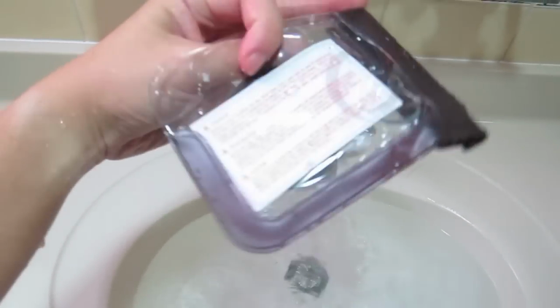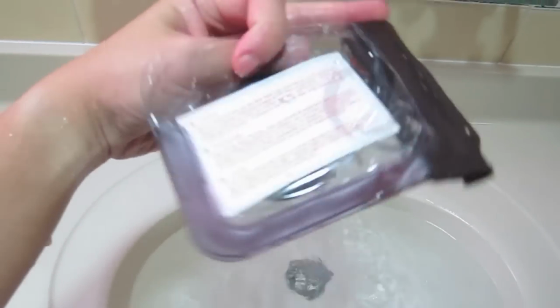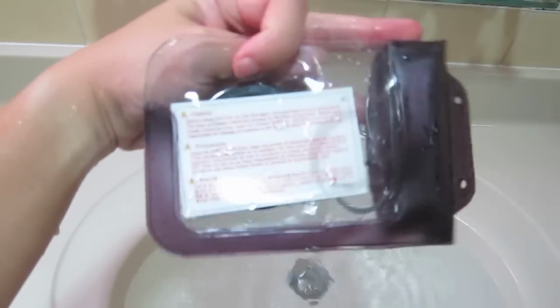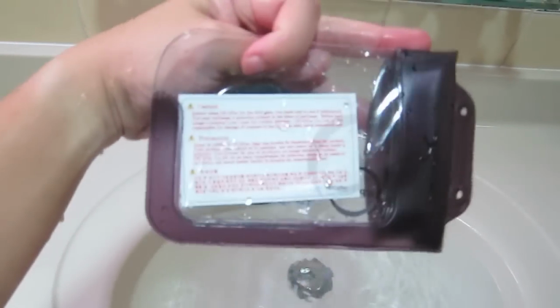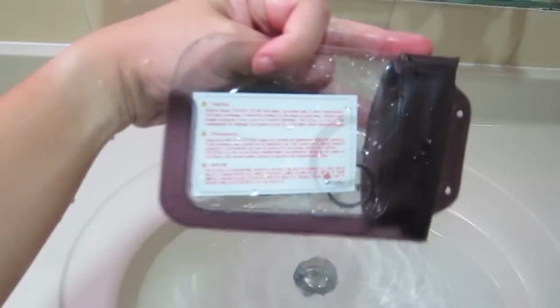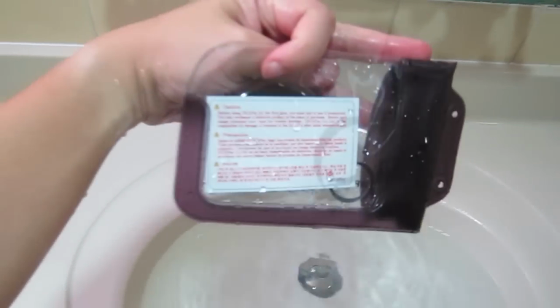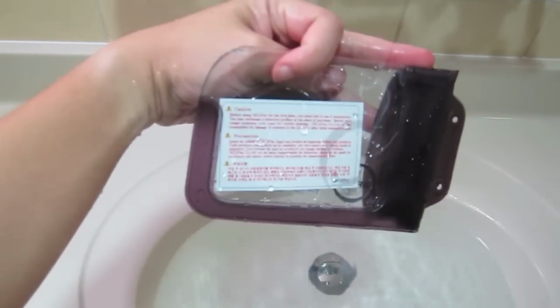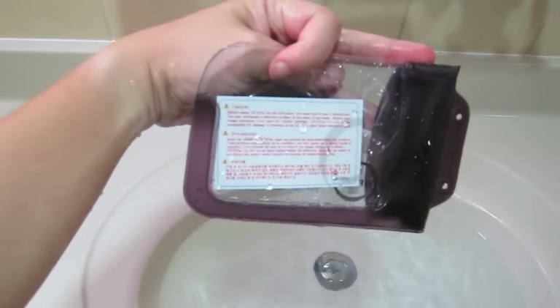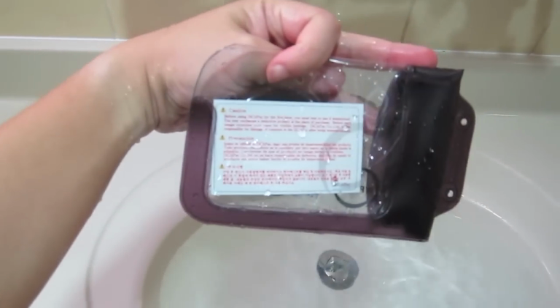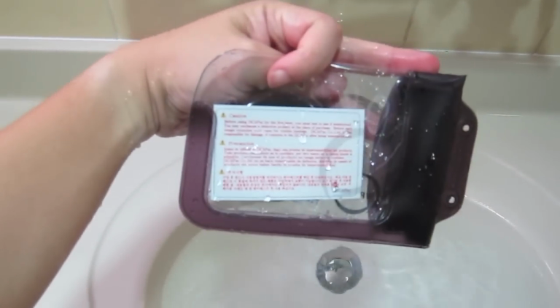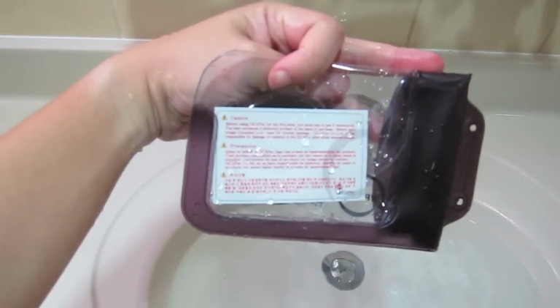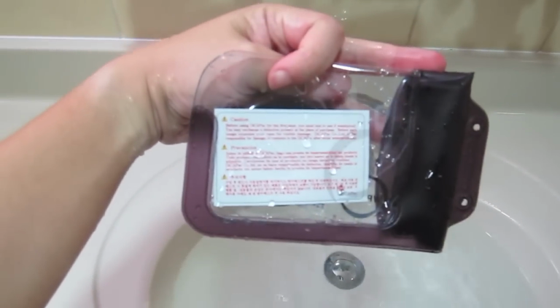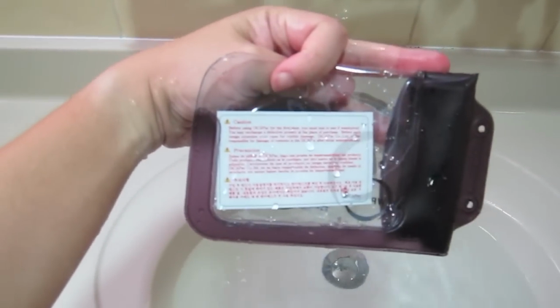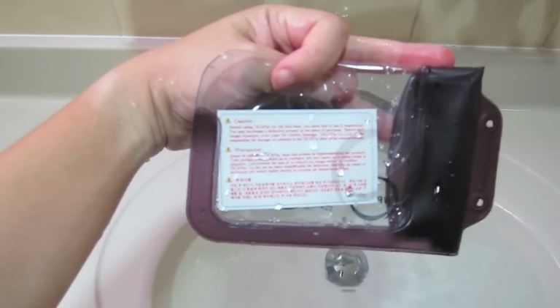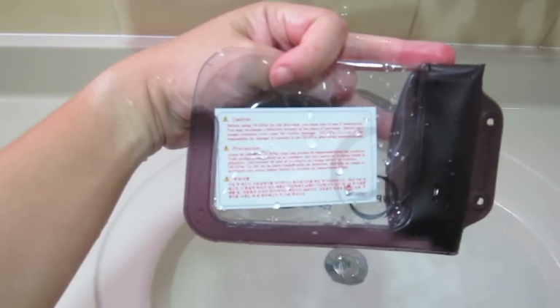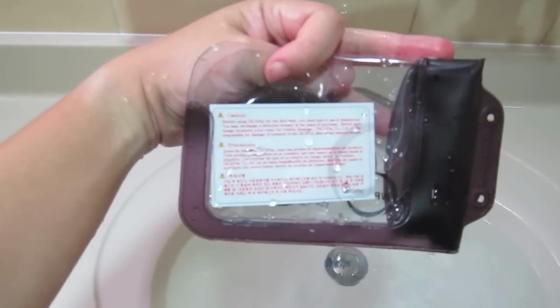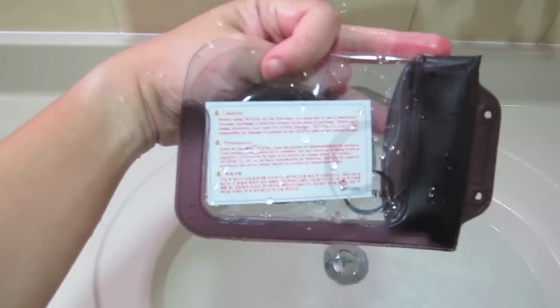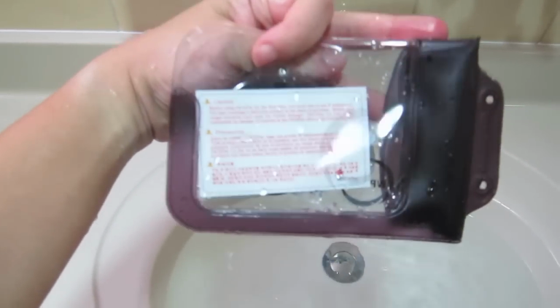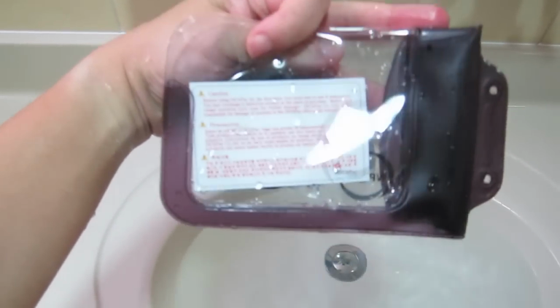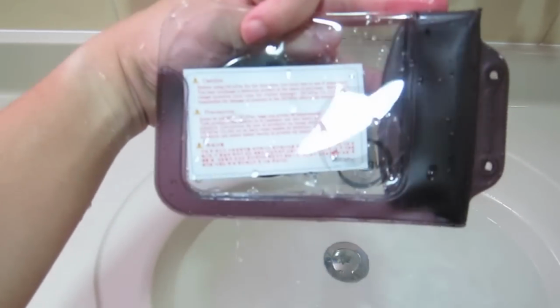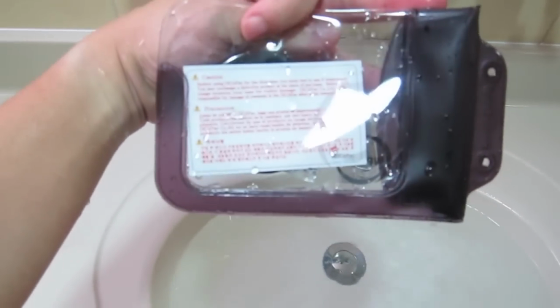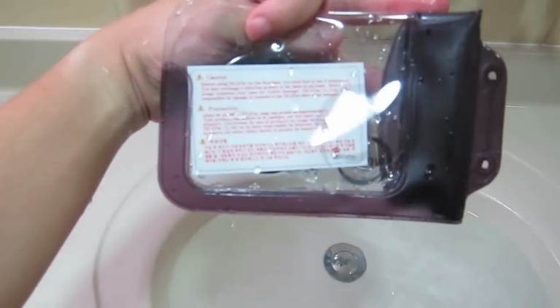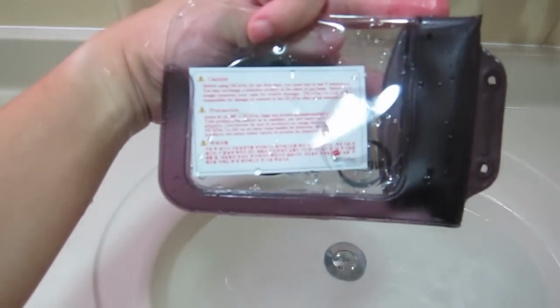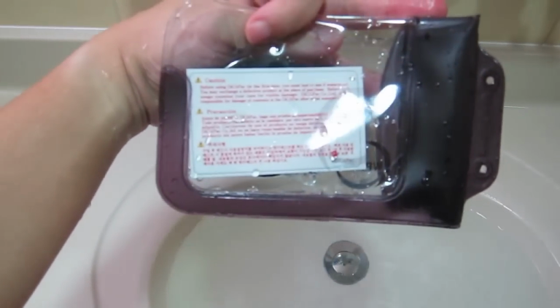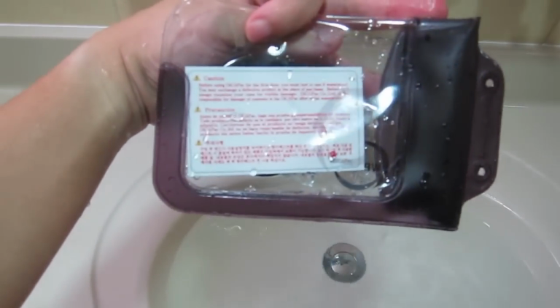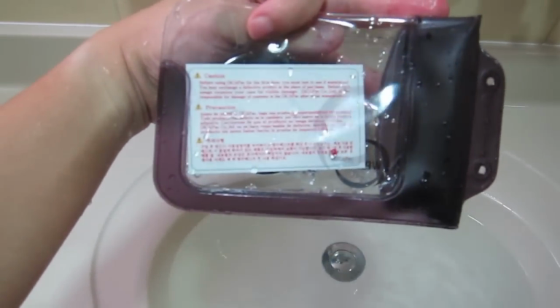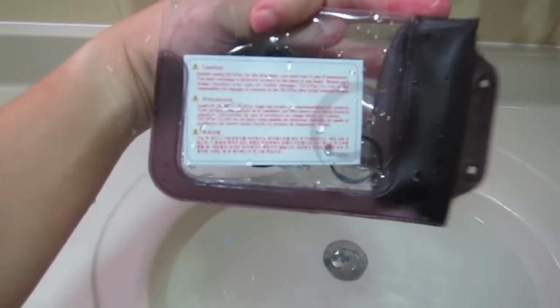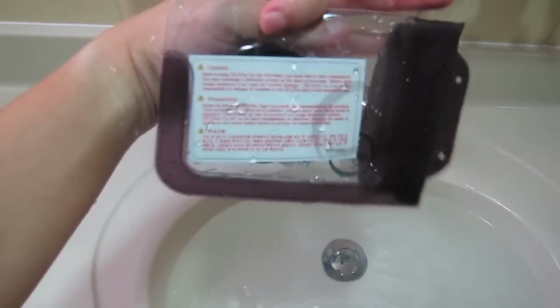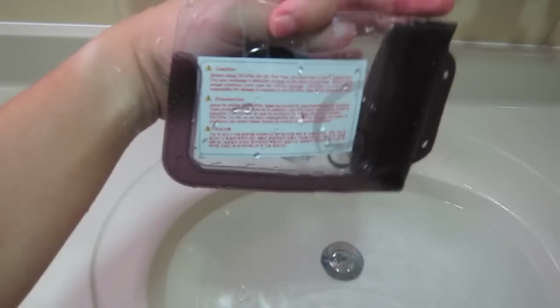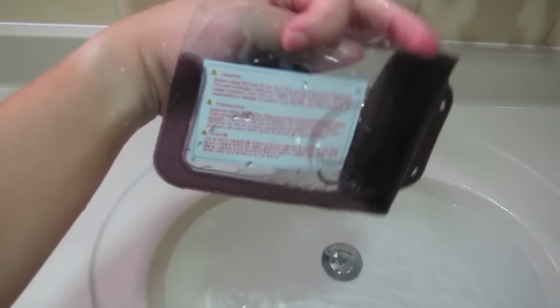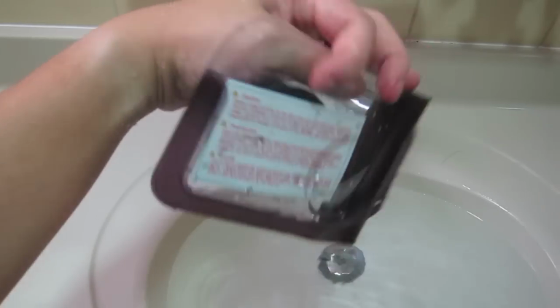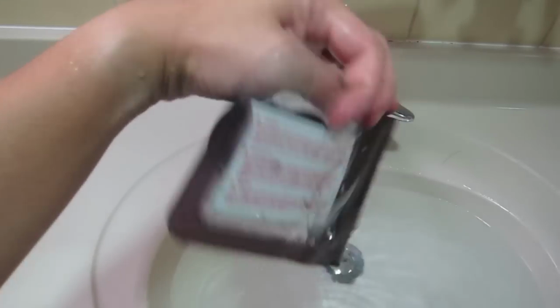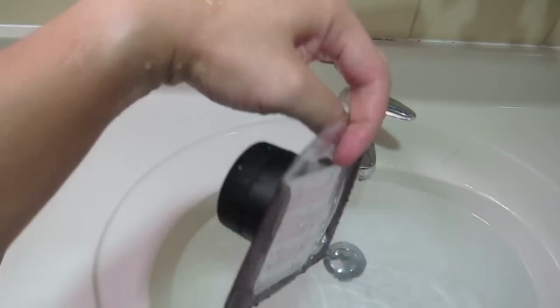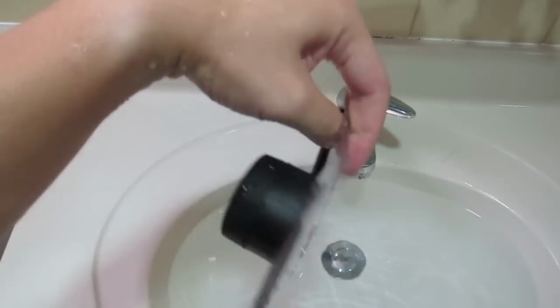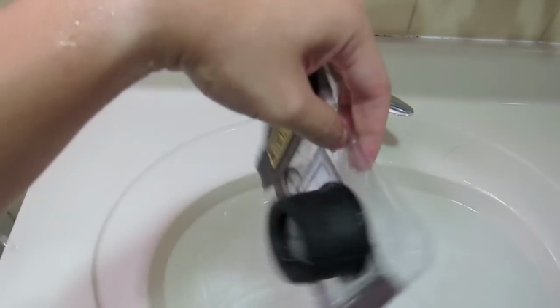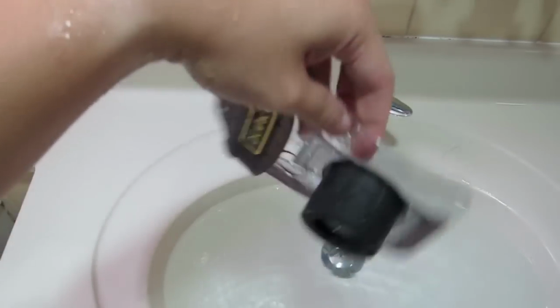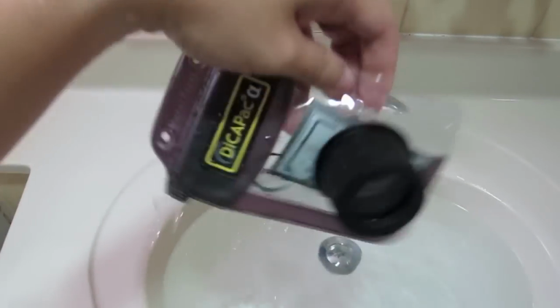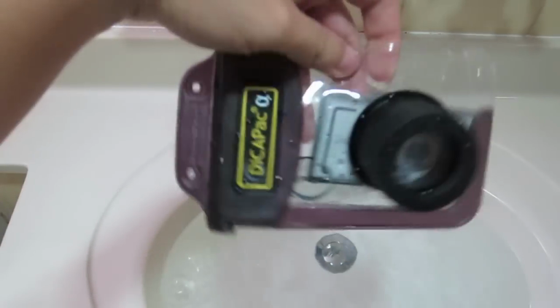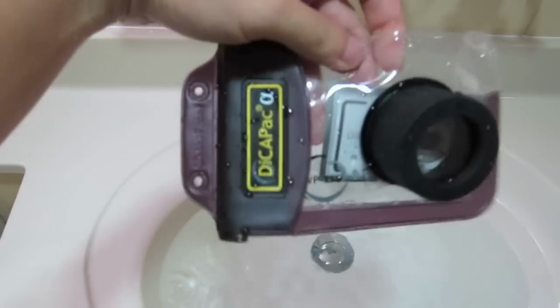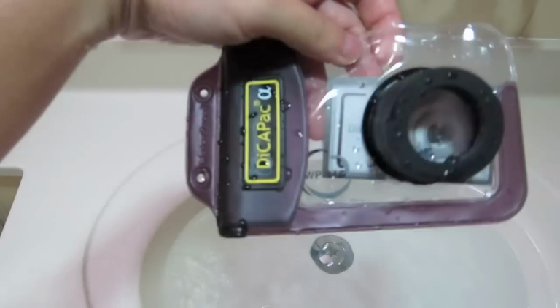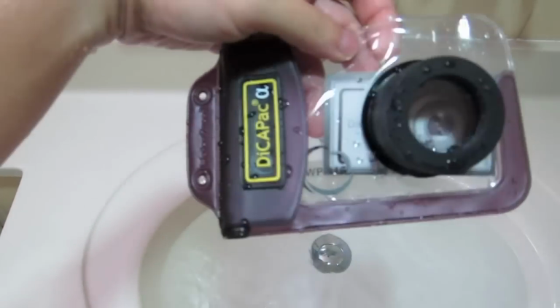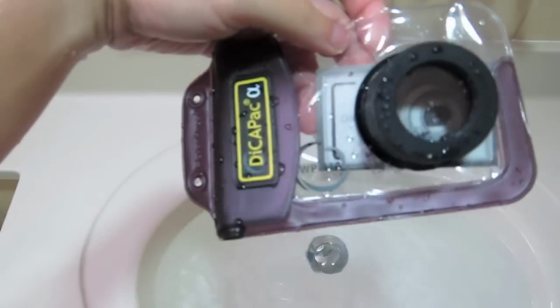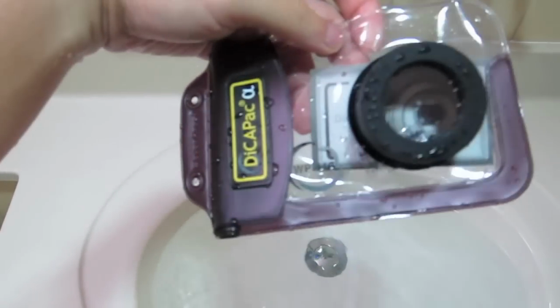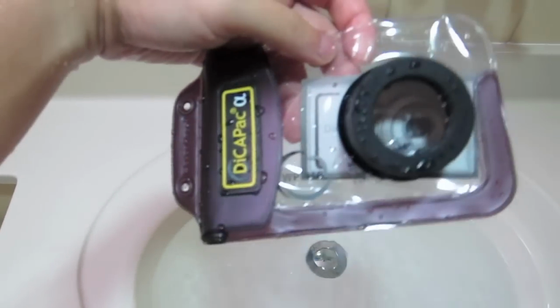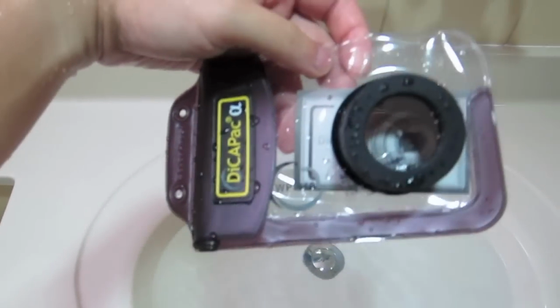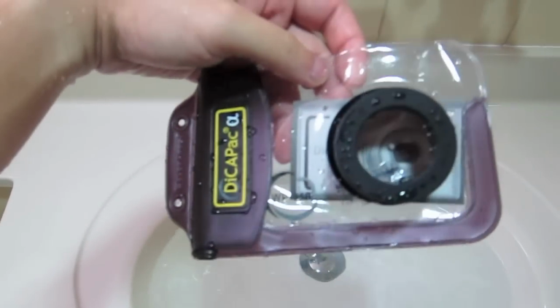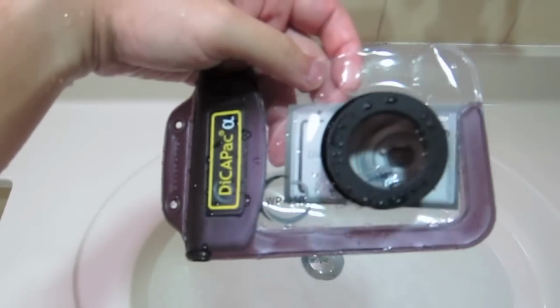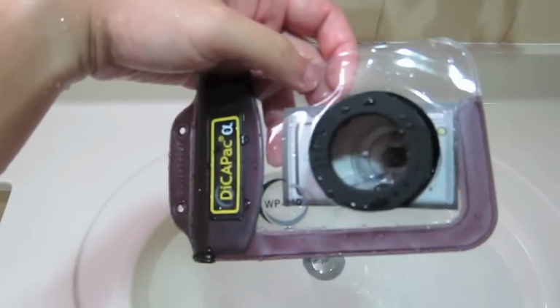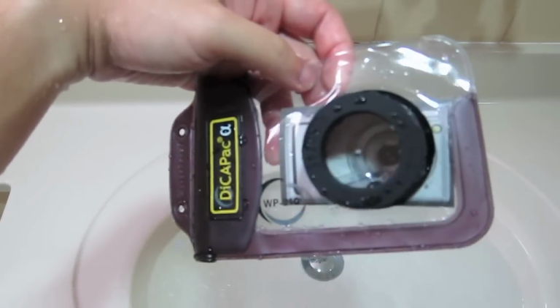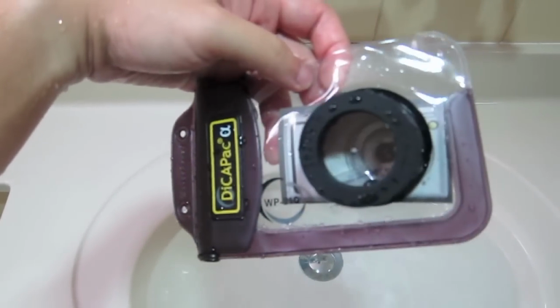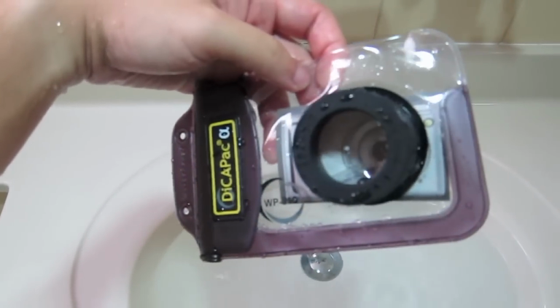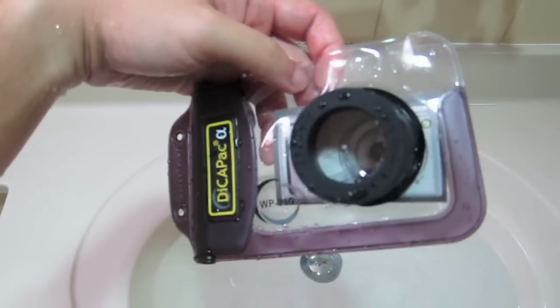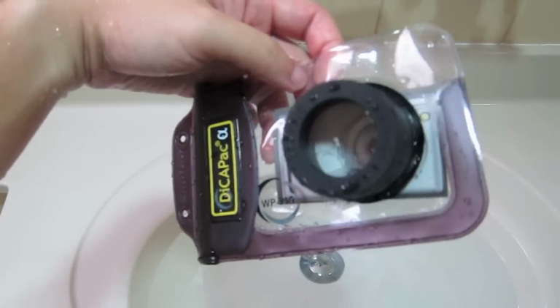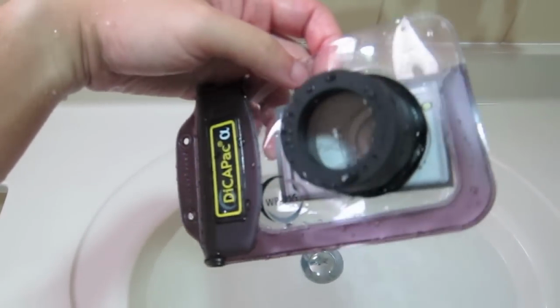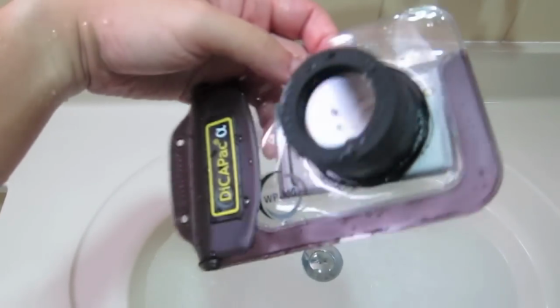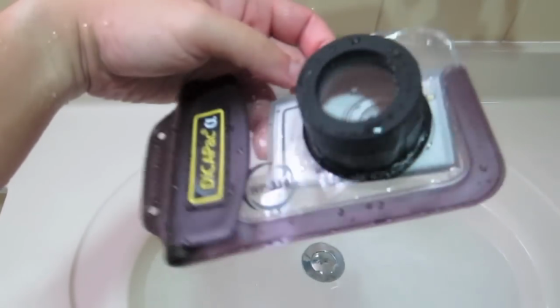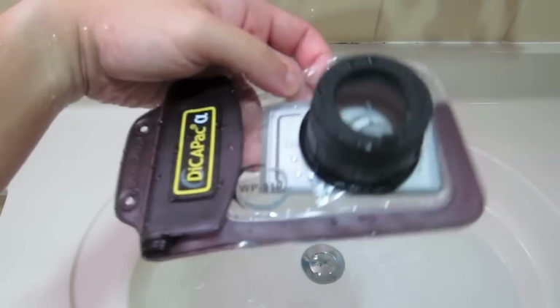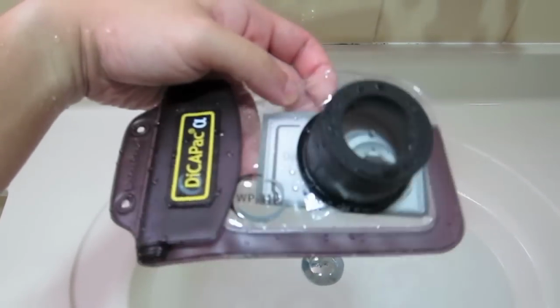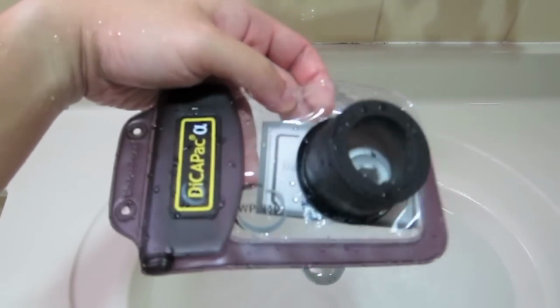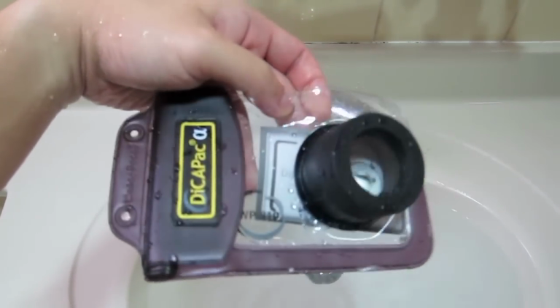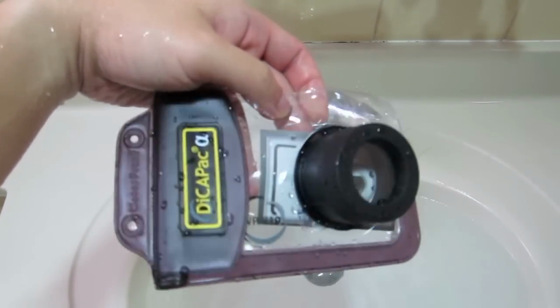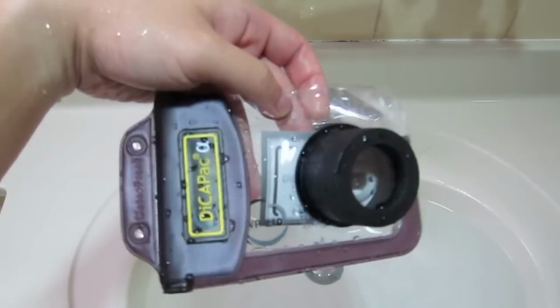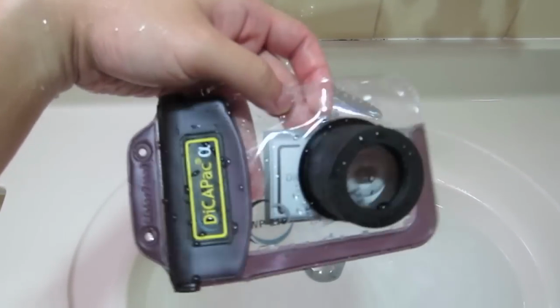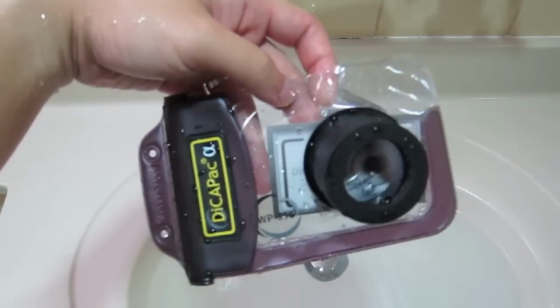Okay, here it is — it looks relatively dry, so let's take it out and see.